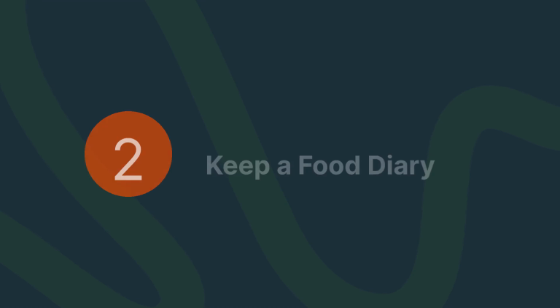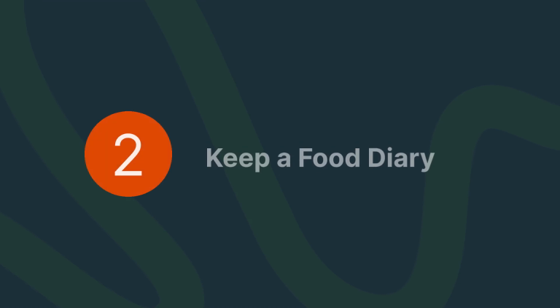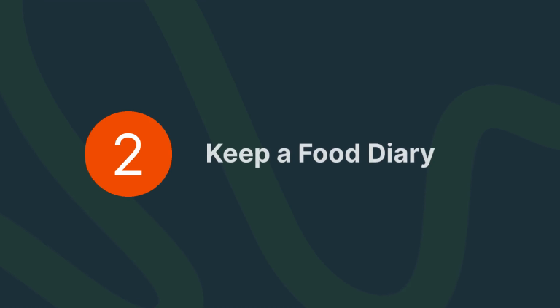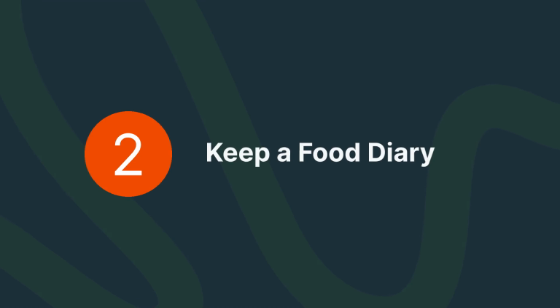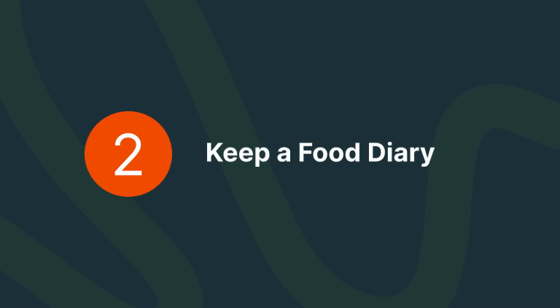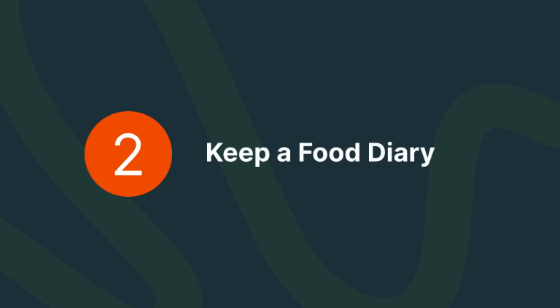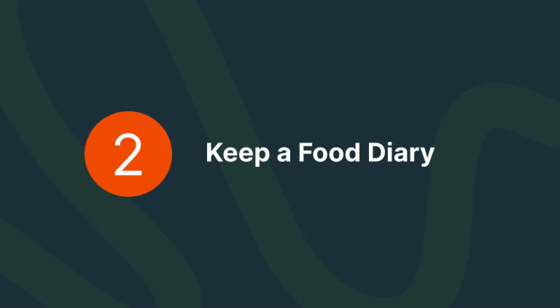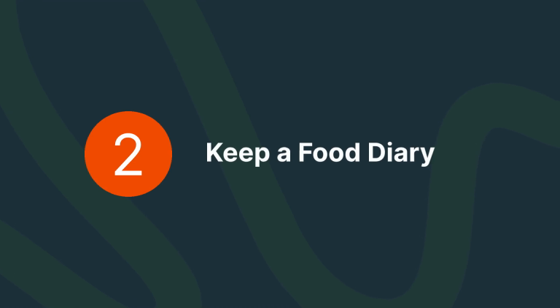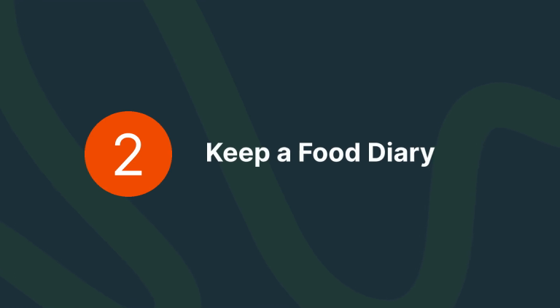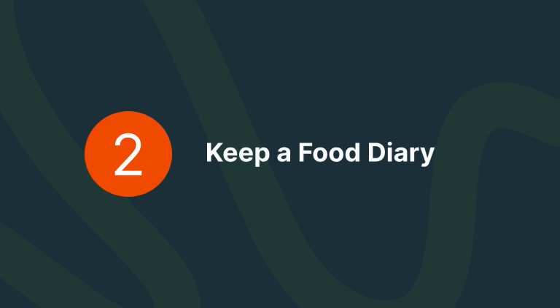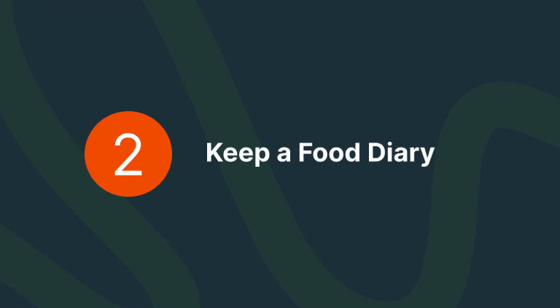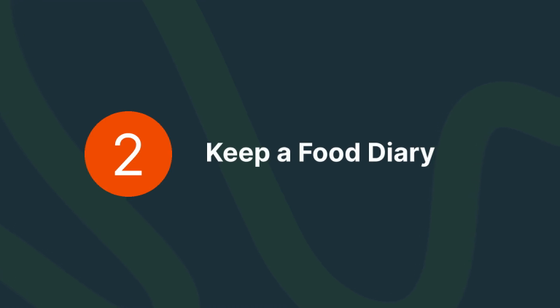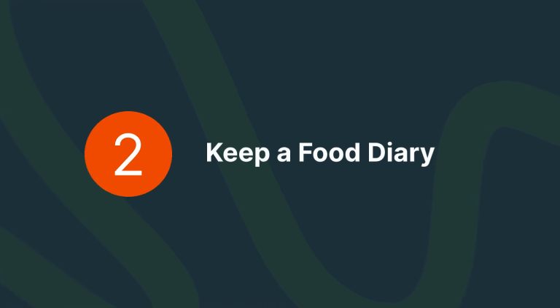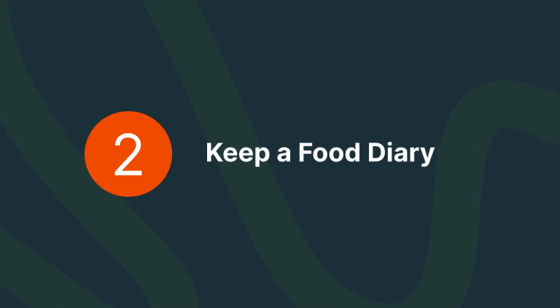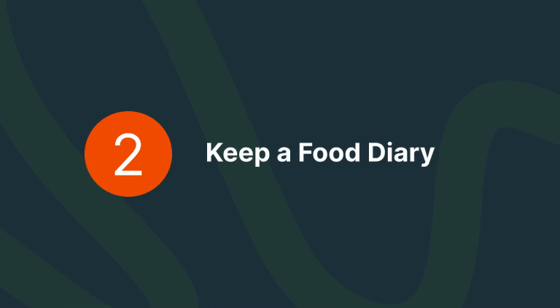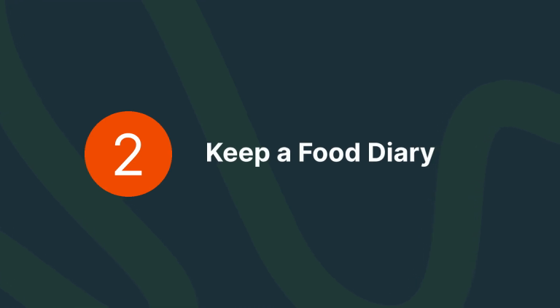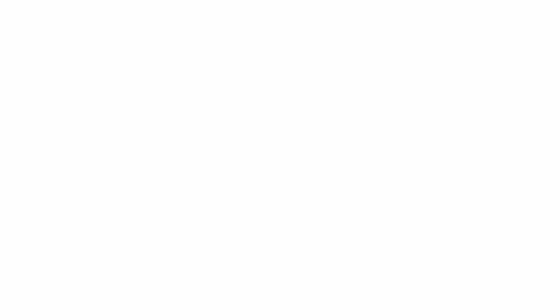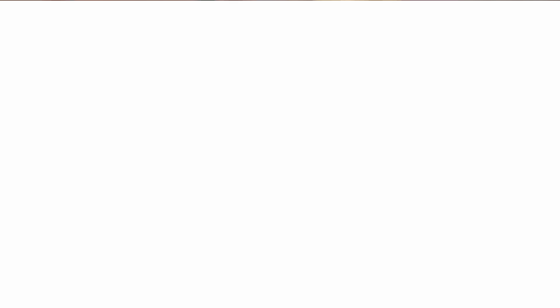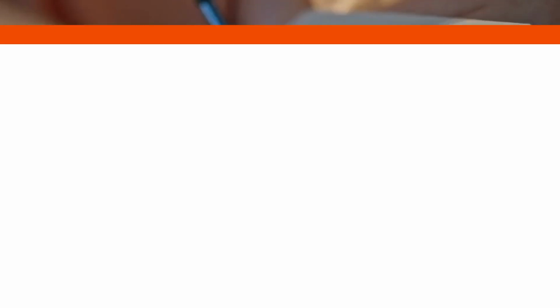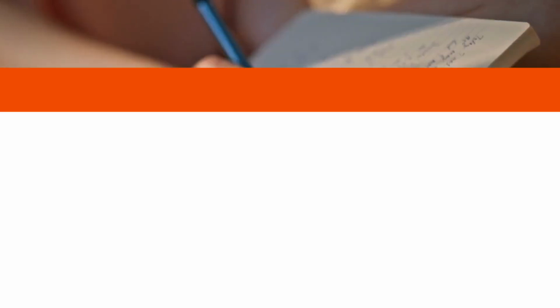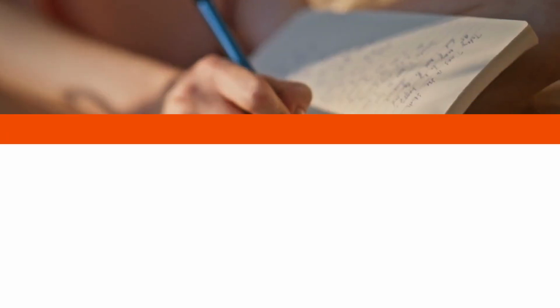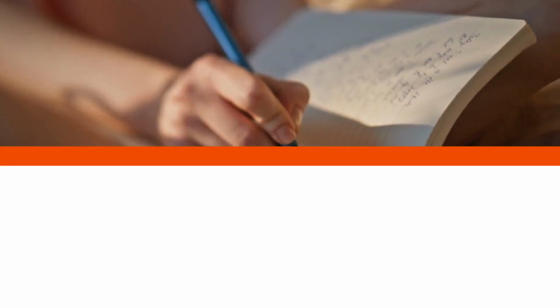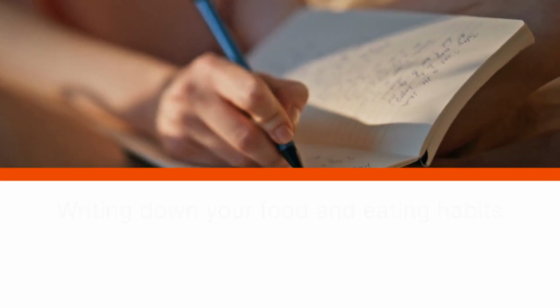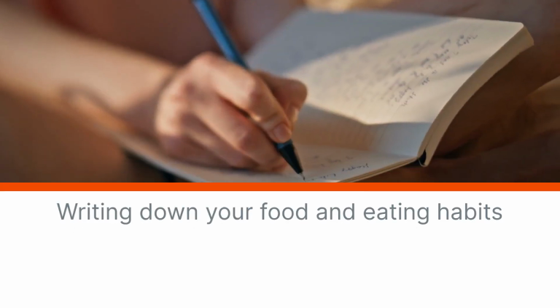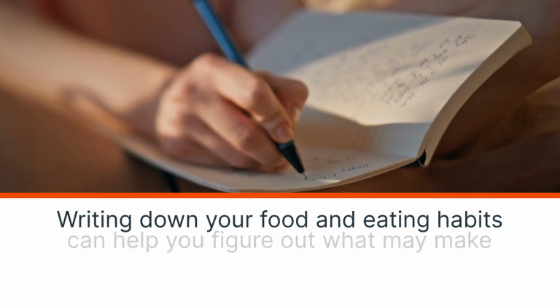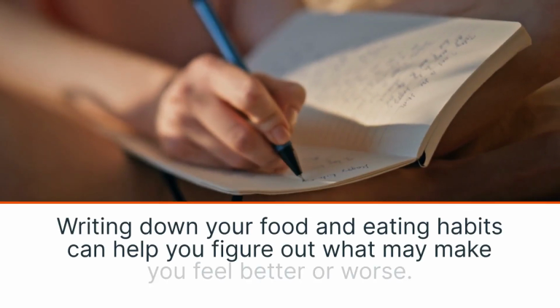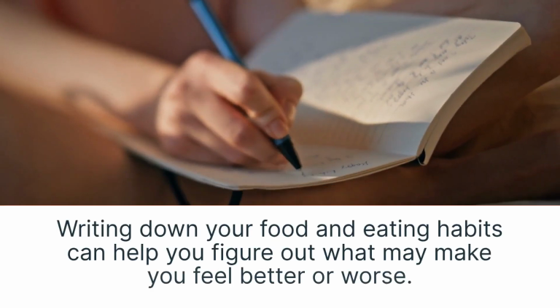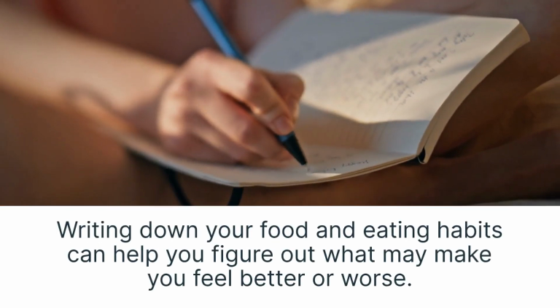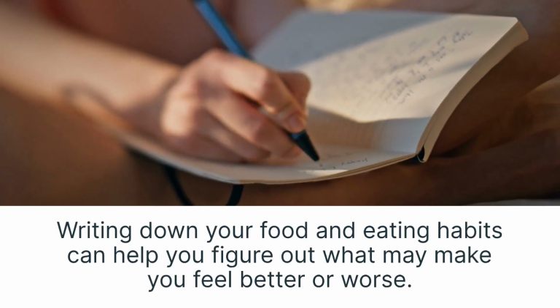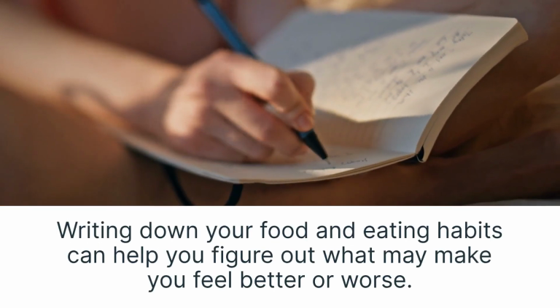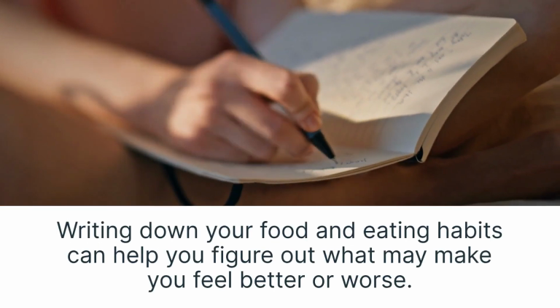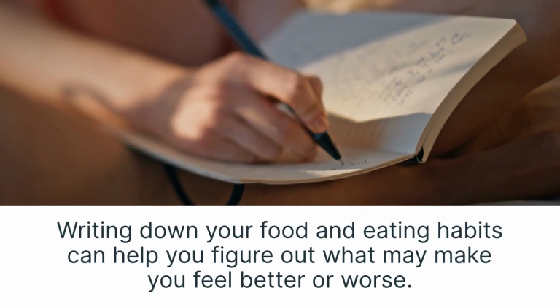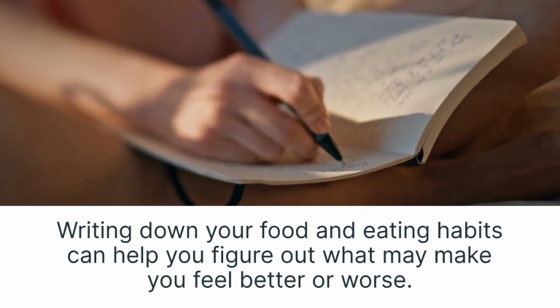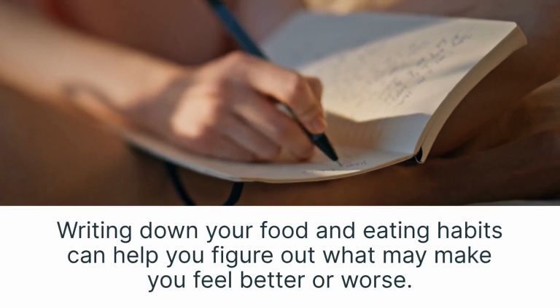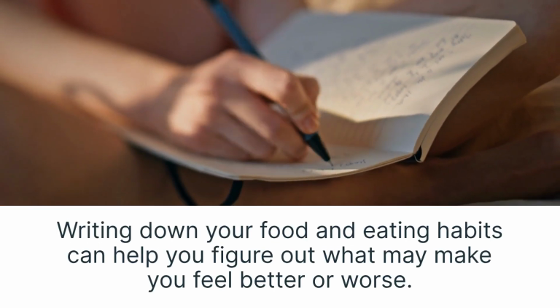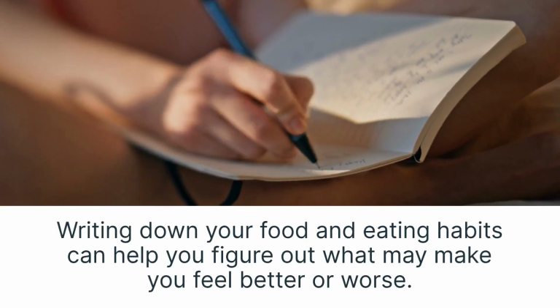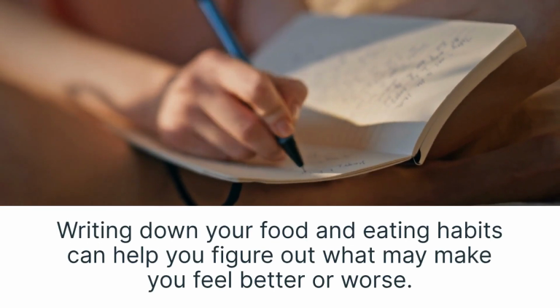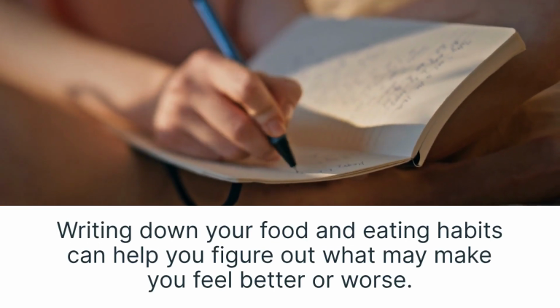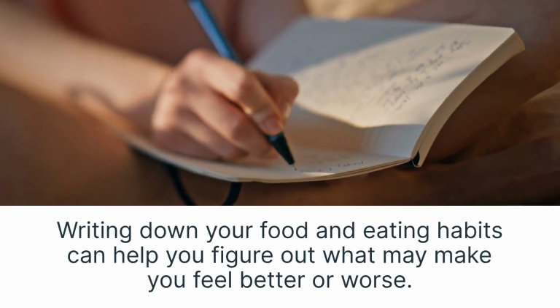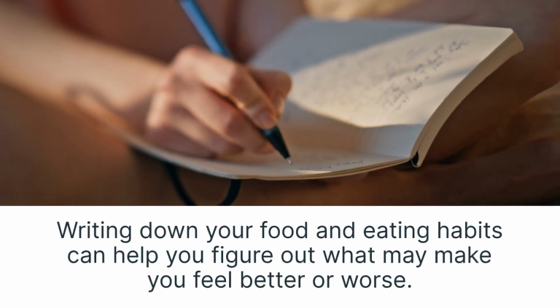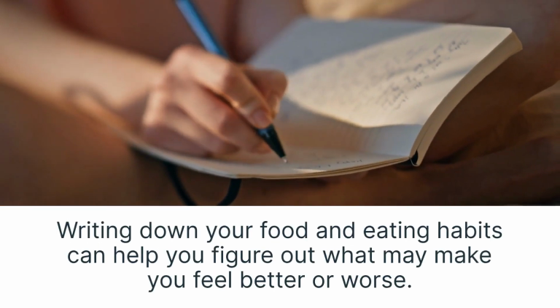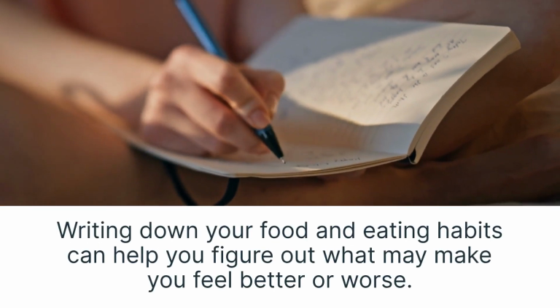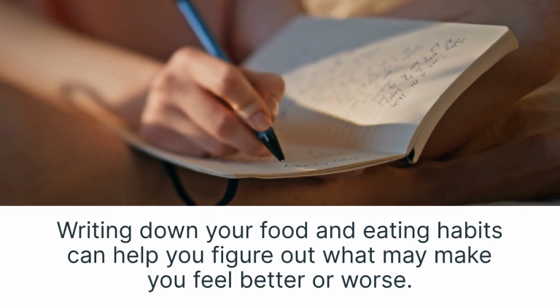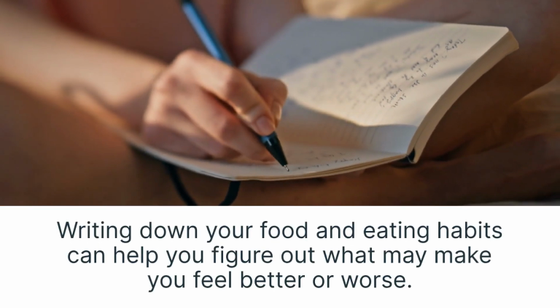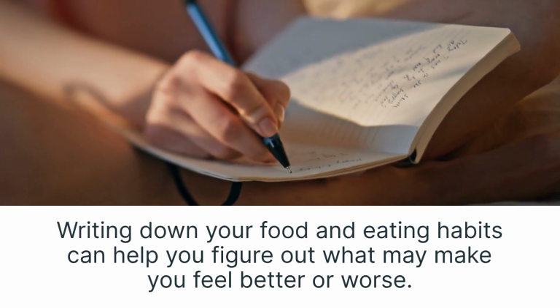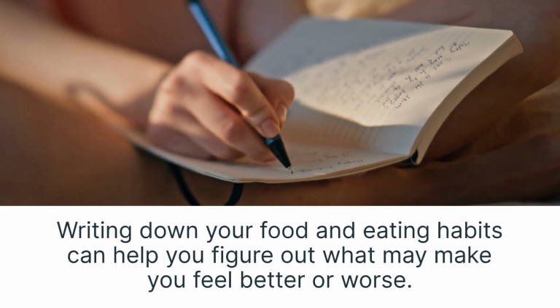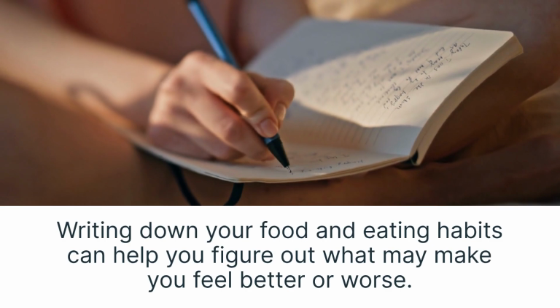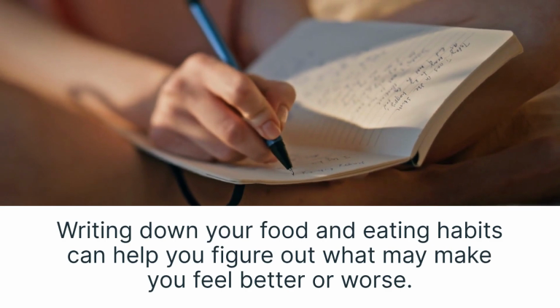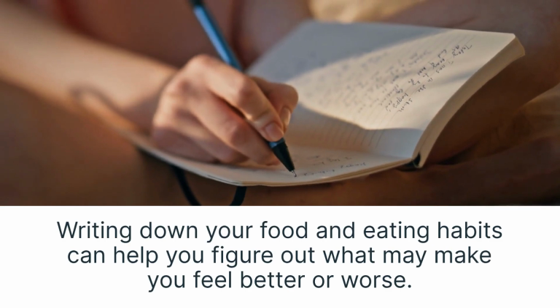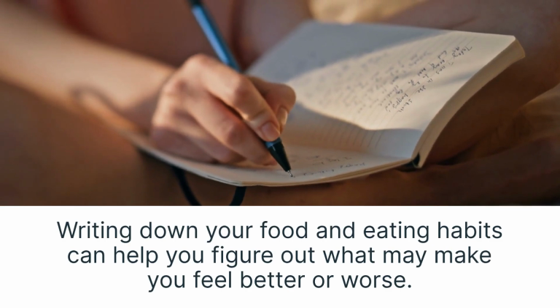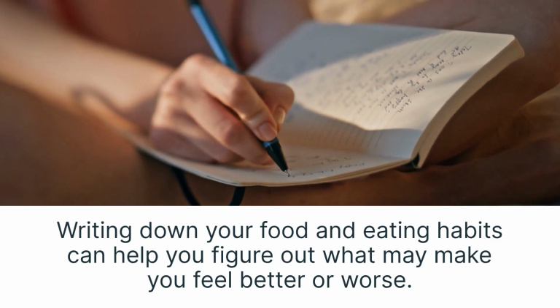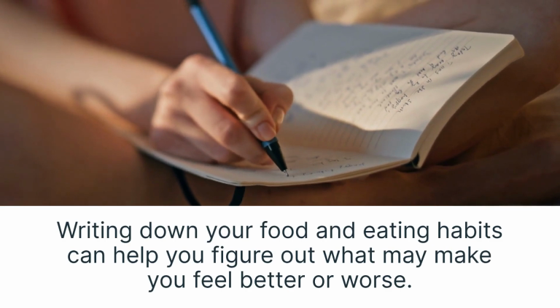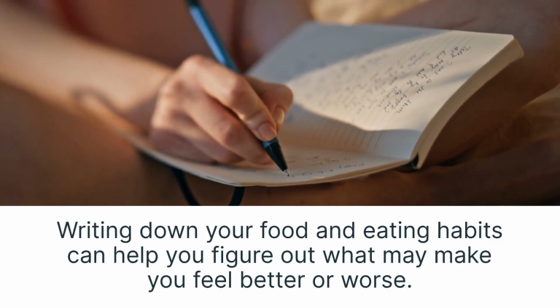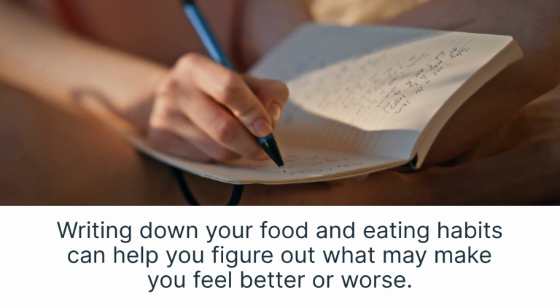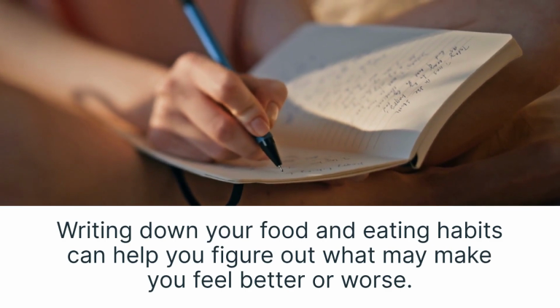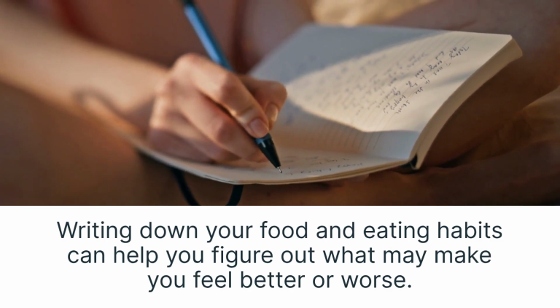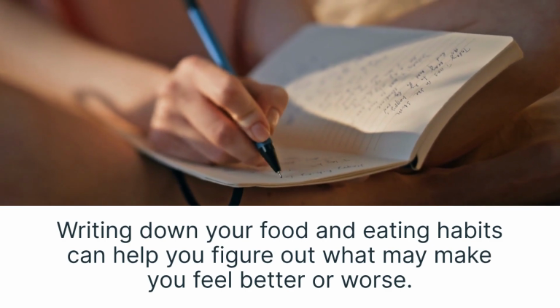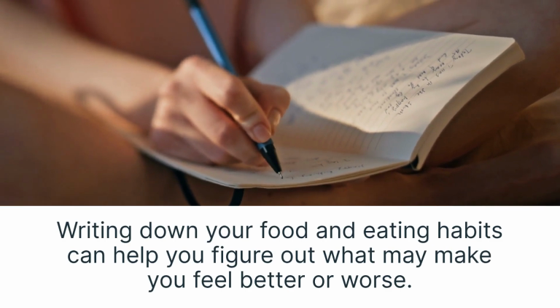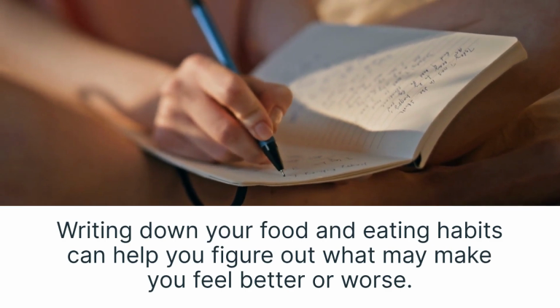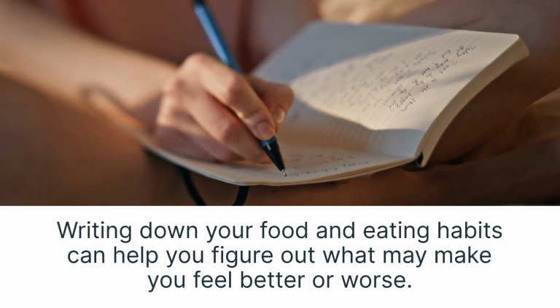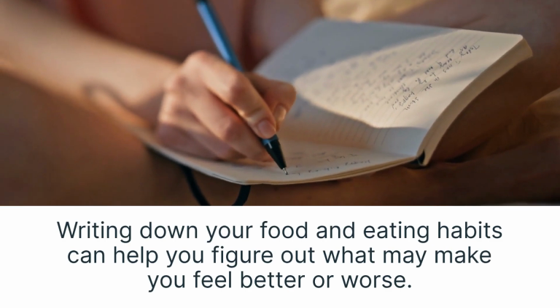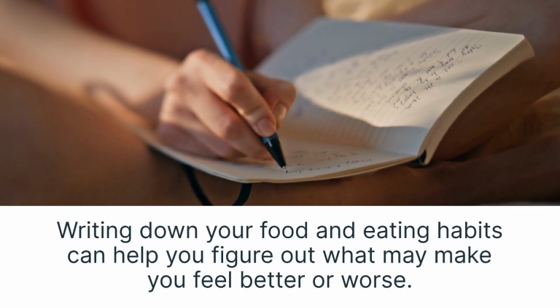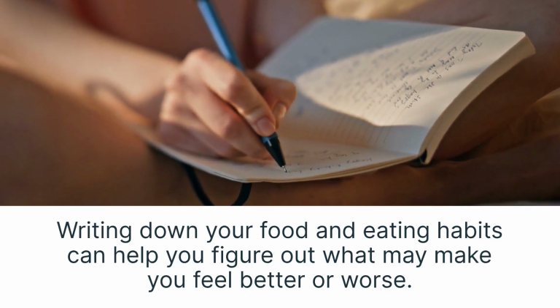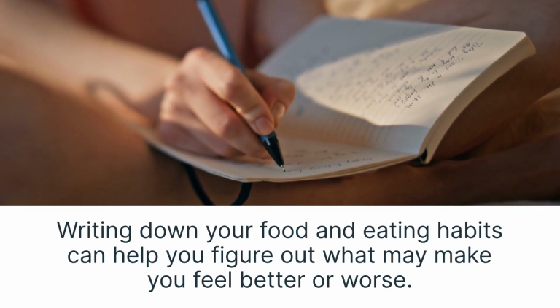Keep a food diary. Writing down your food and eating habits can help you figure out what may make you feel better or worse.